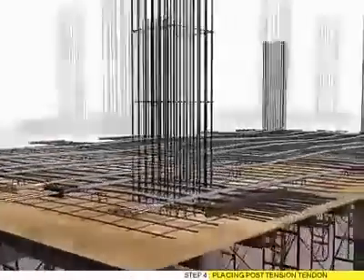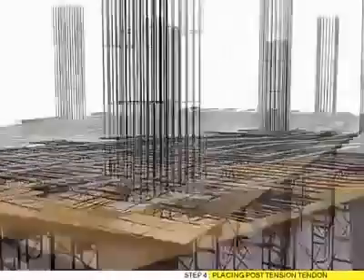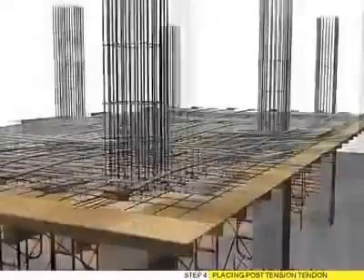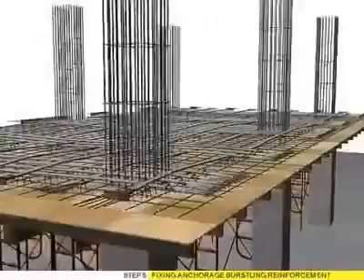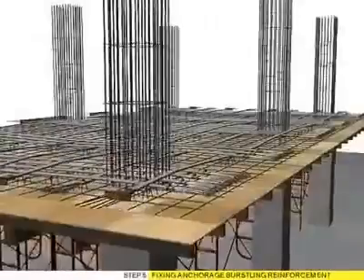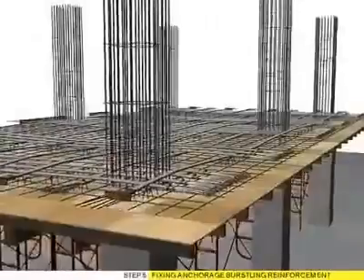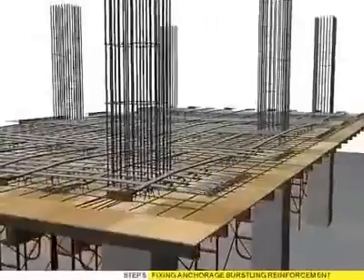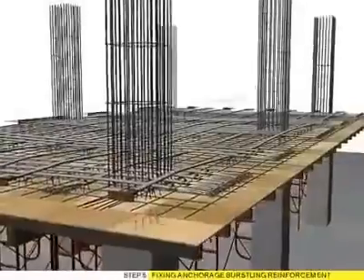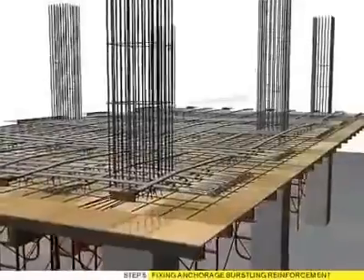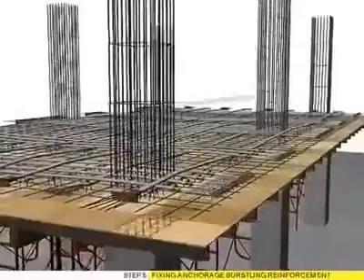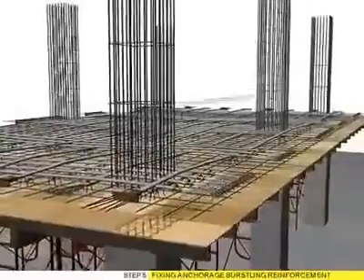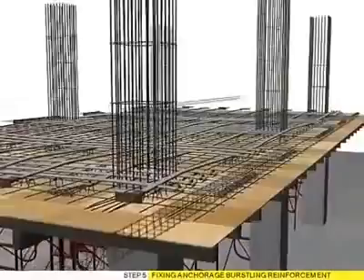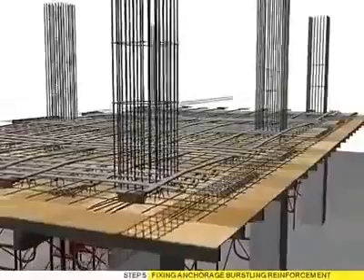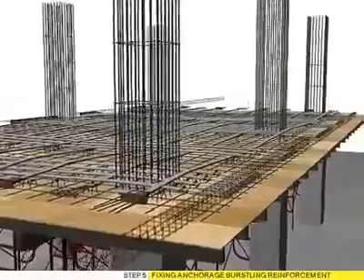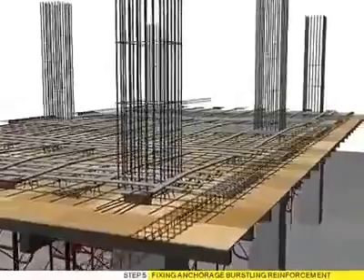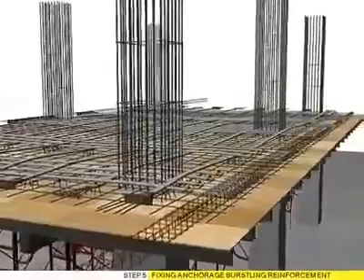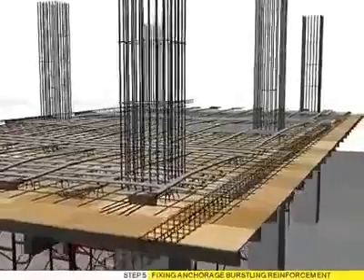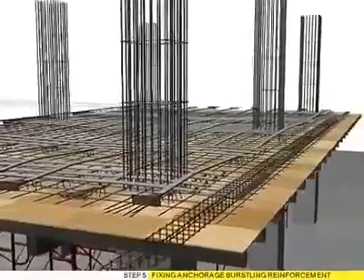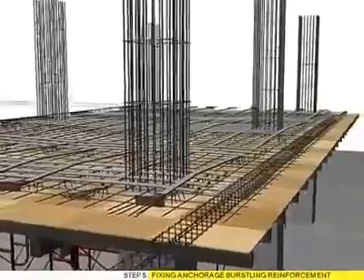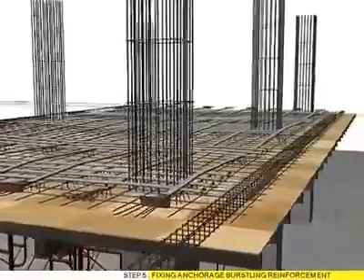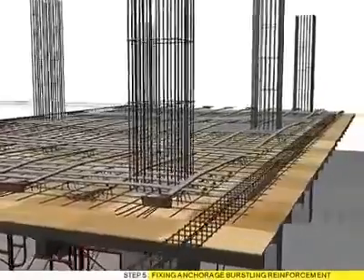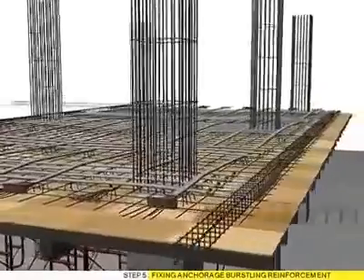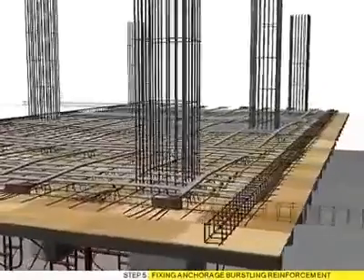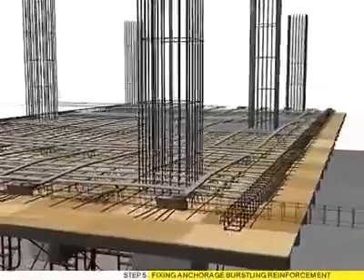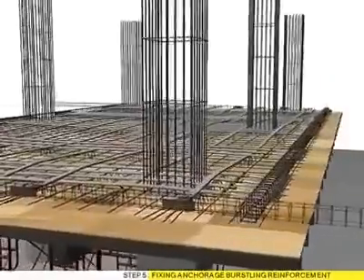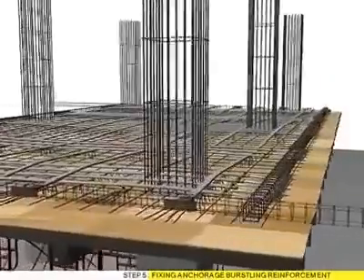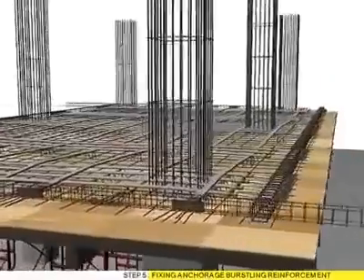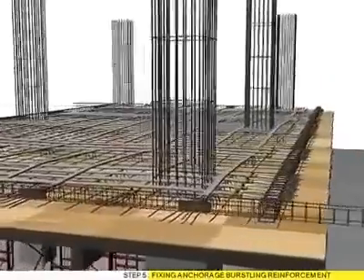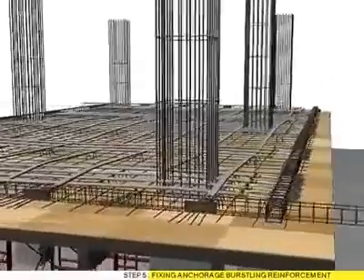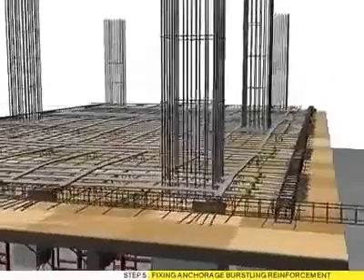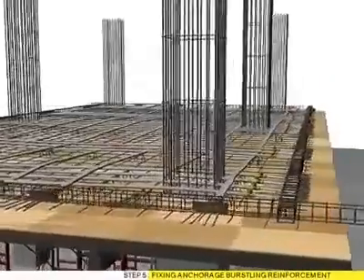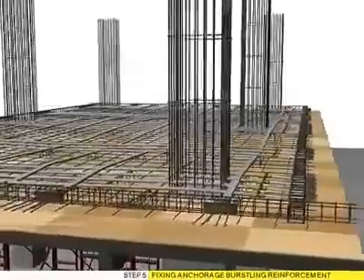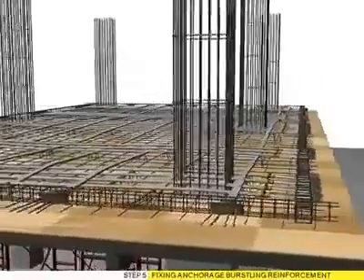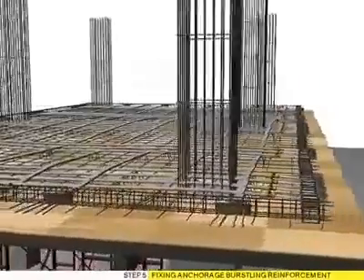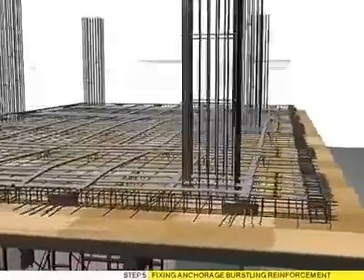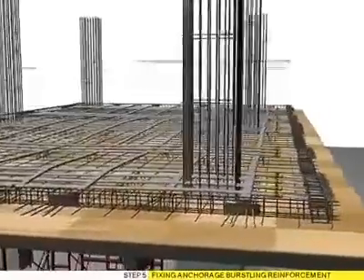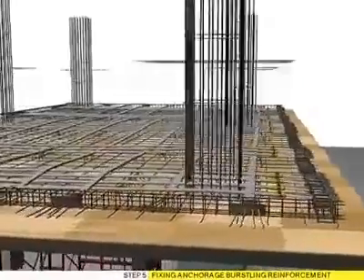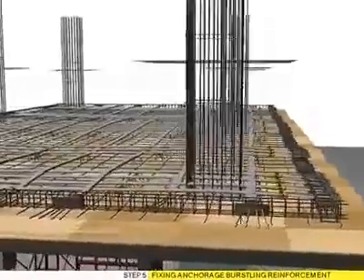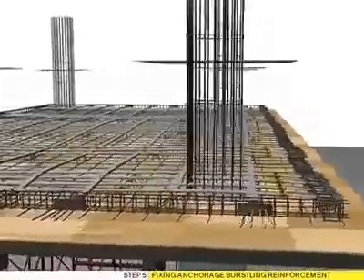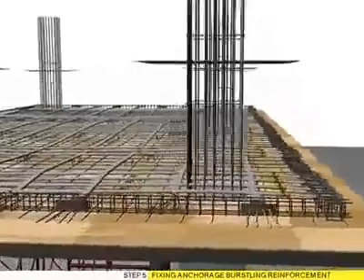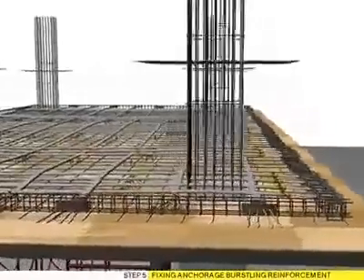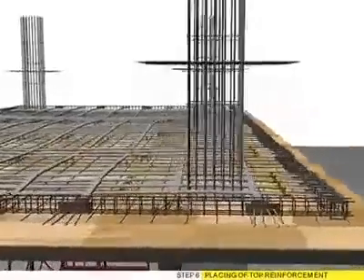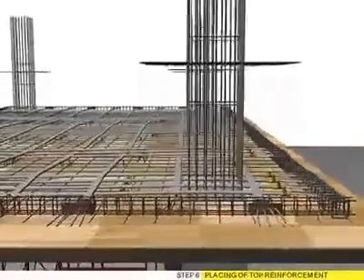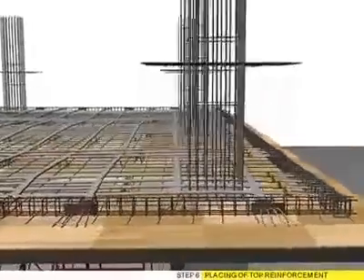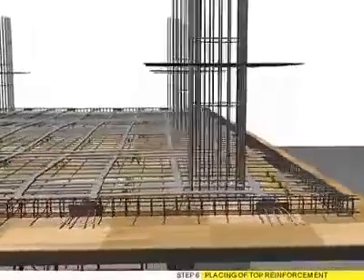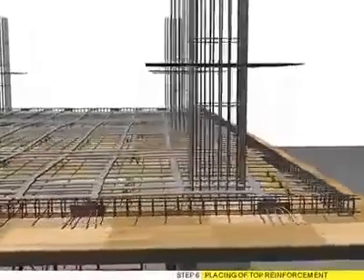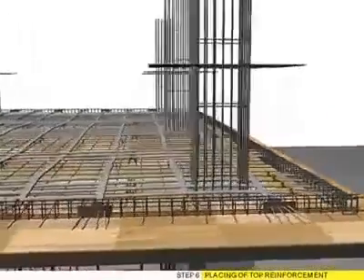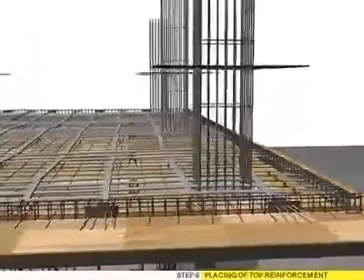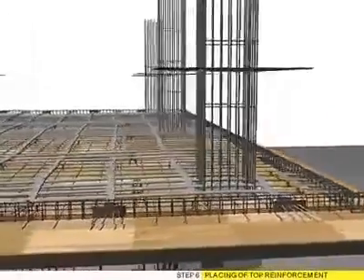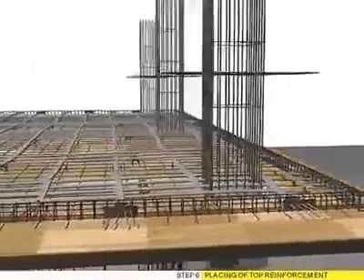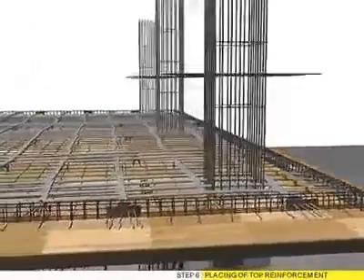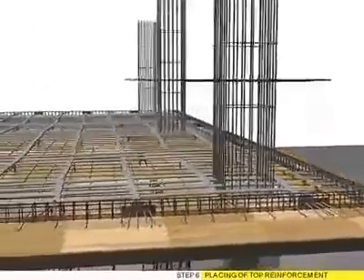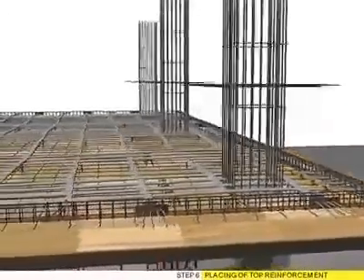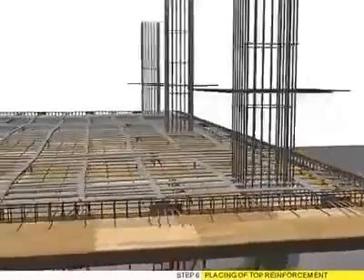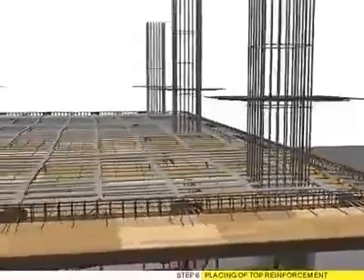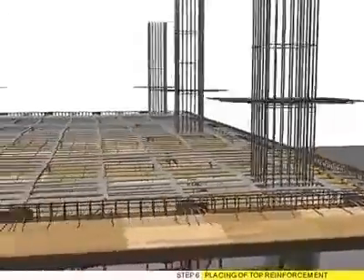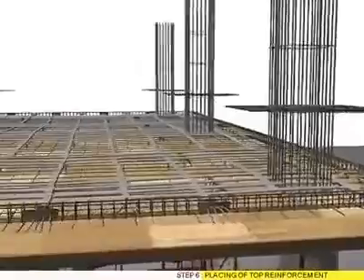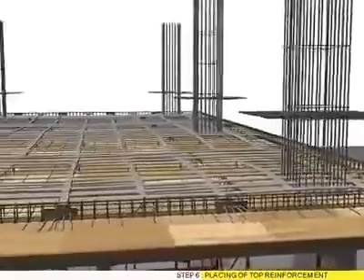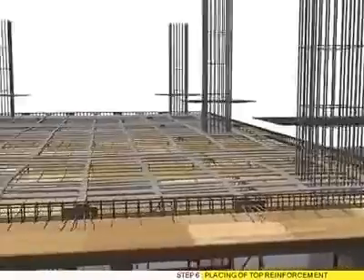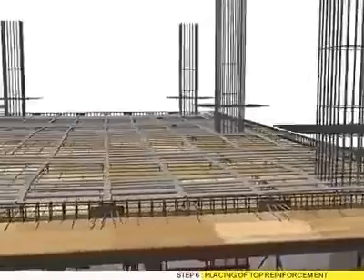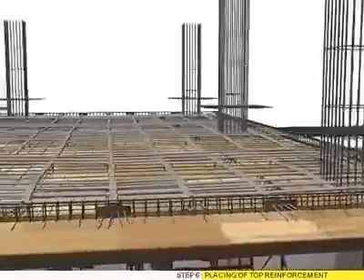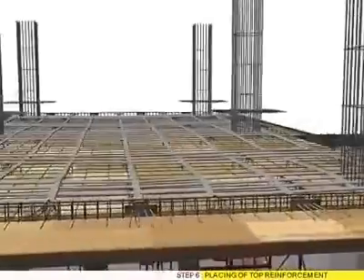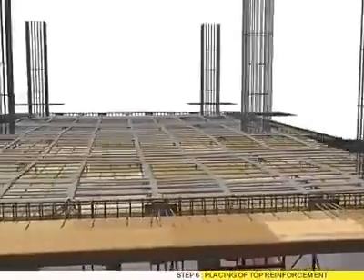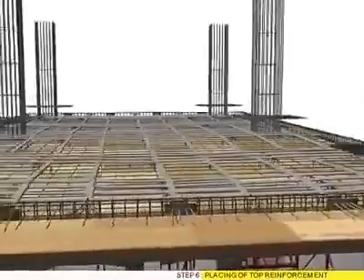Step 5: Fixing anchorage bustling reinforcement. Step 6: Placing of top reinforcement.